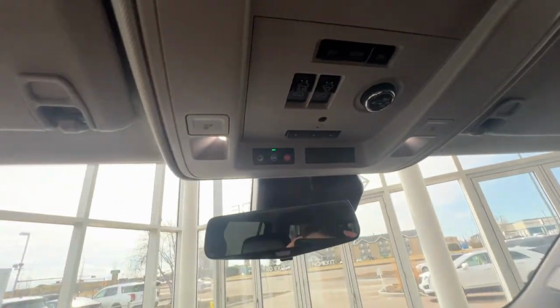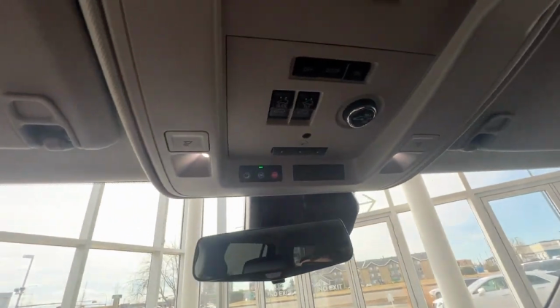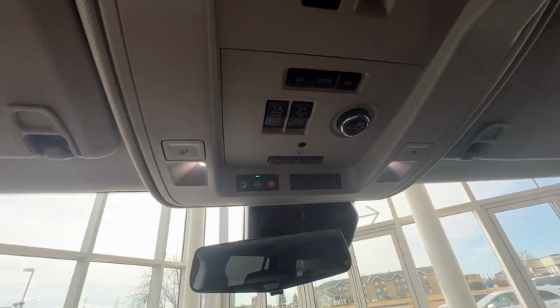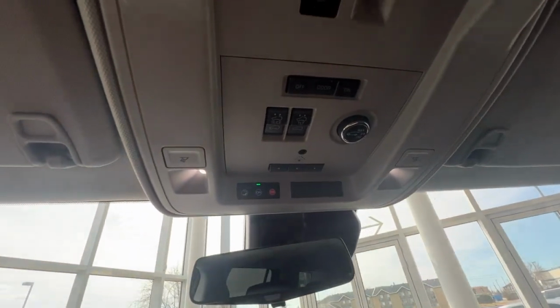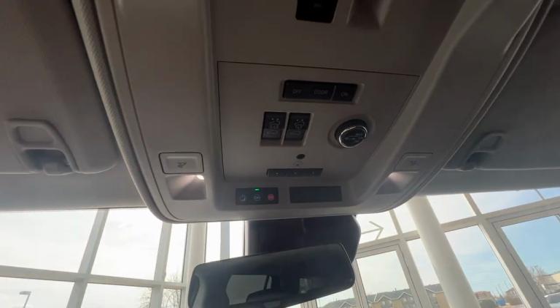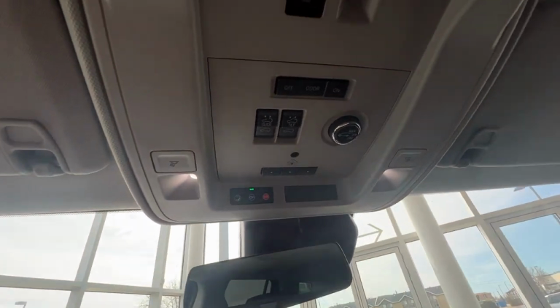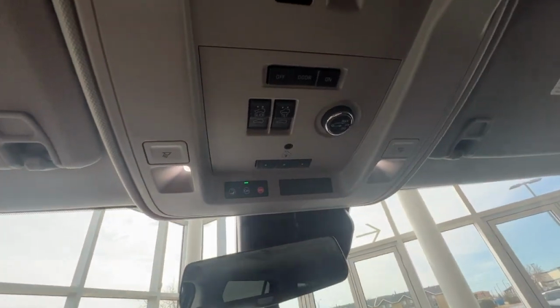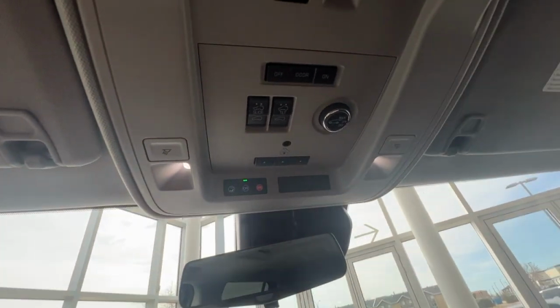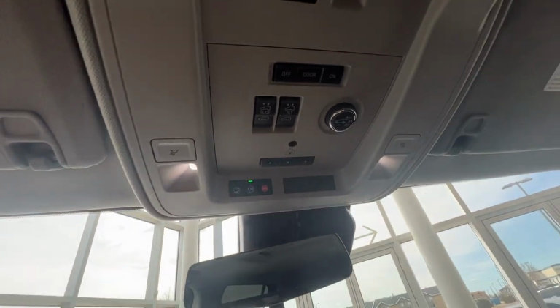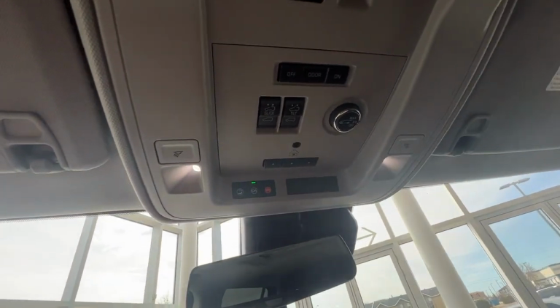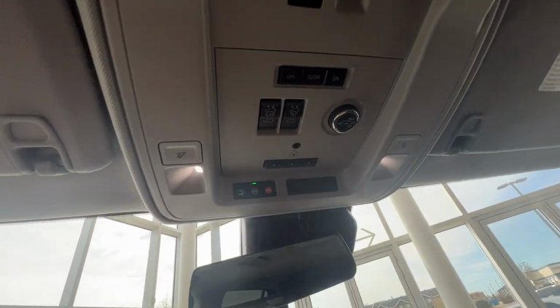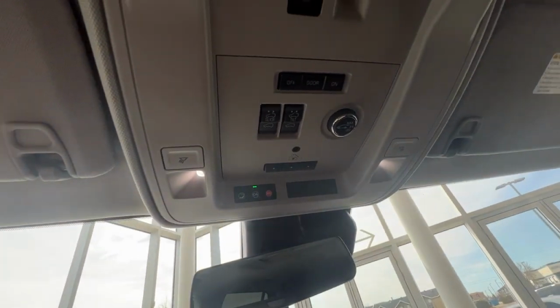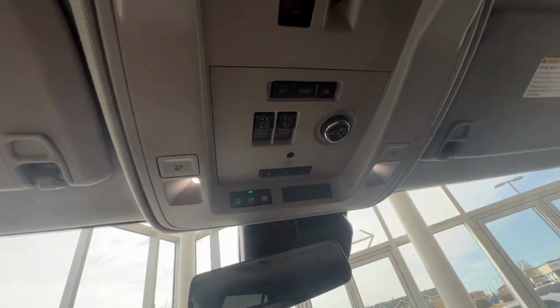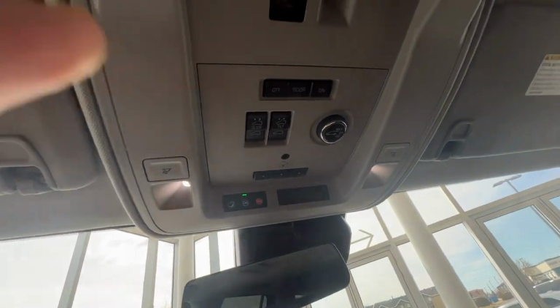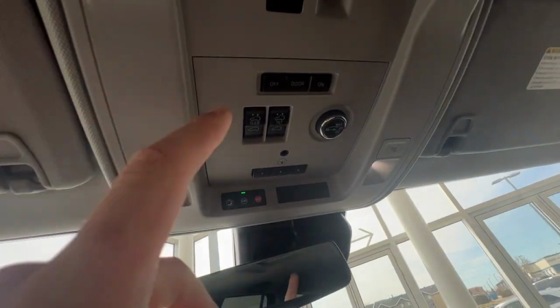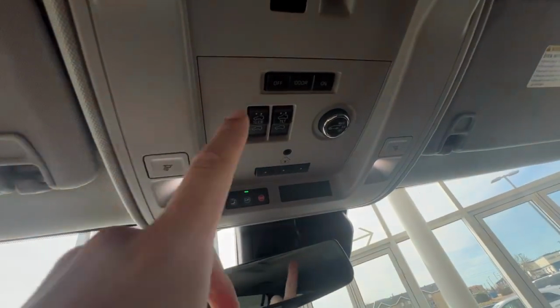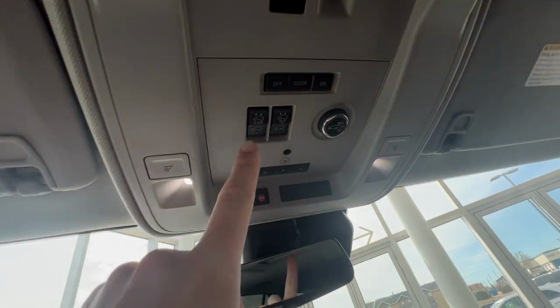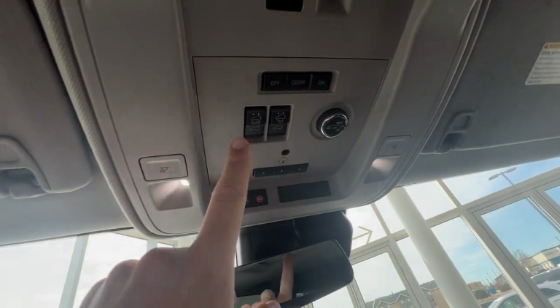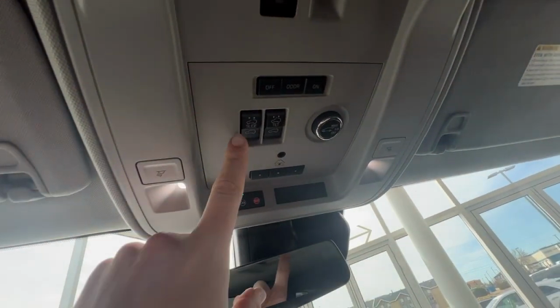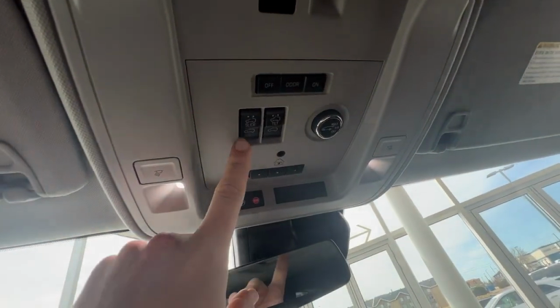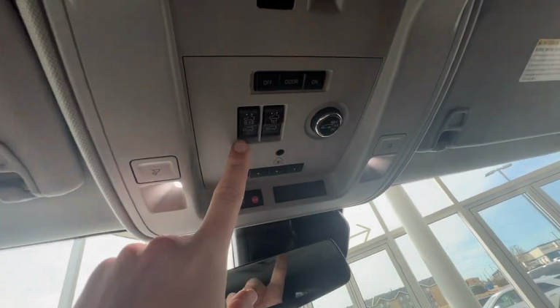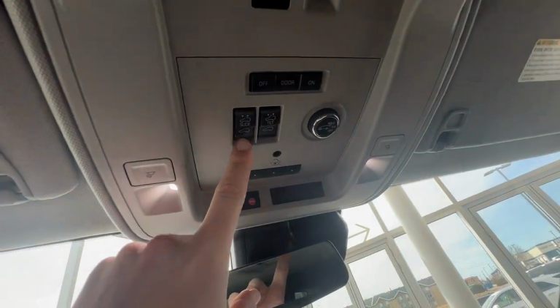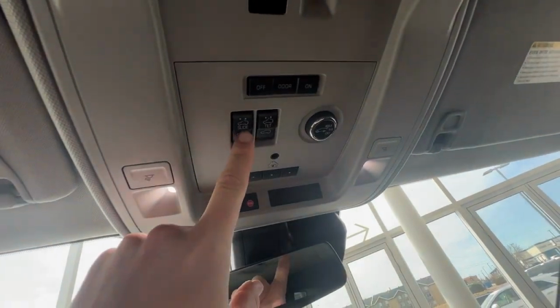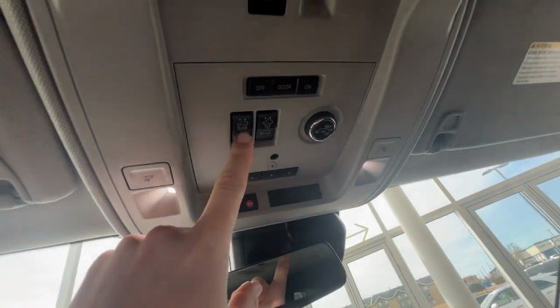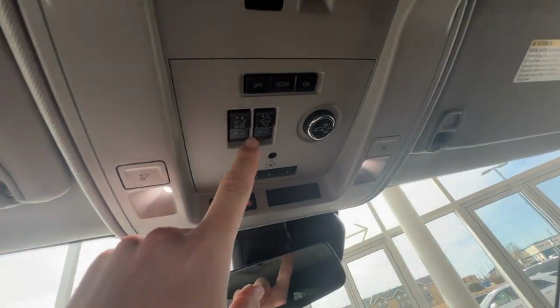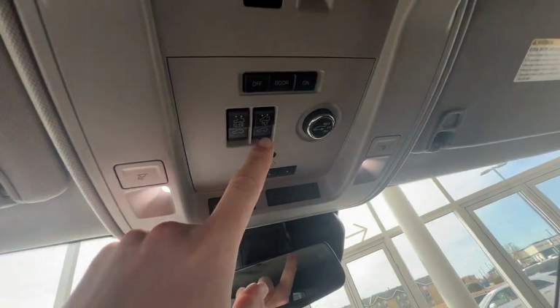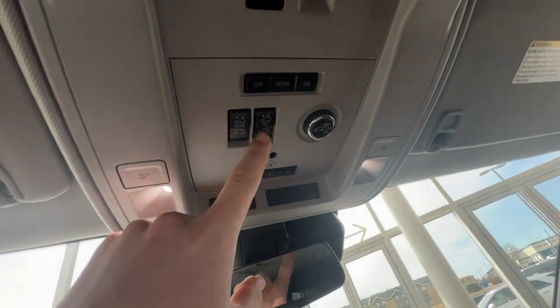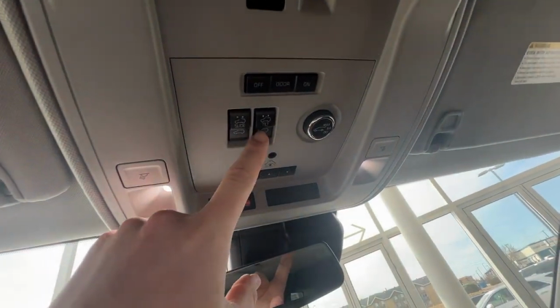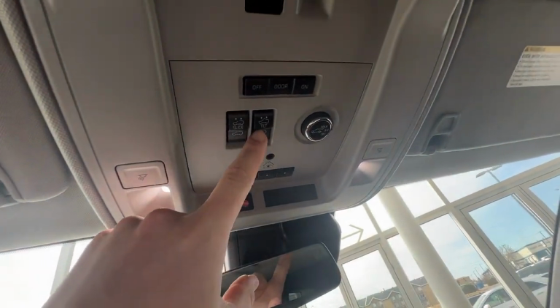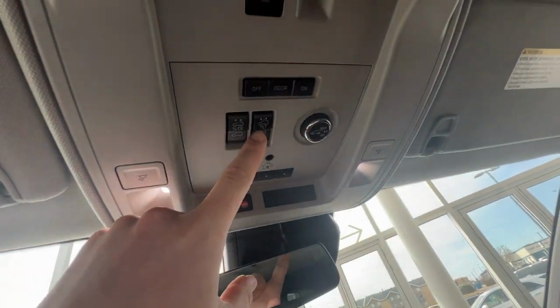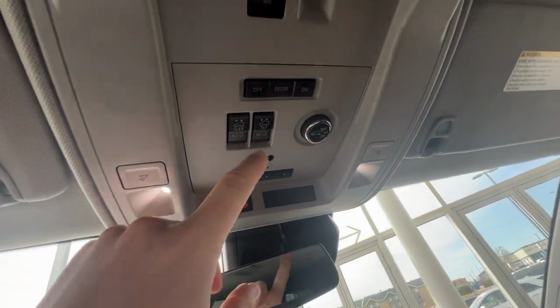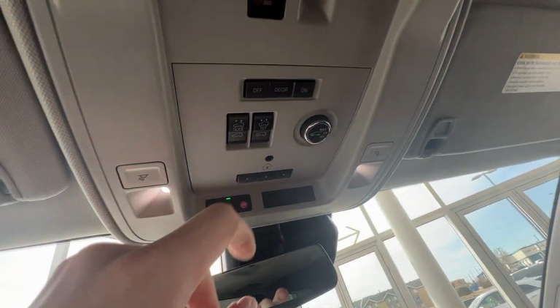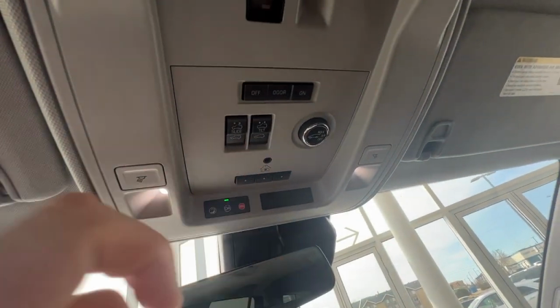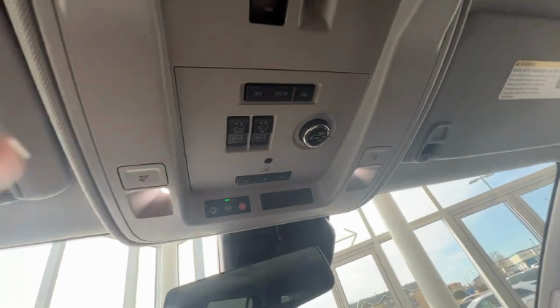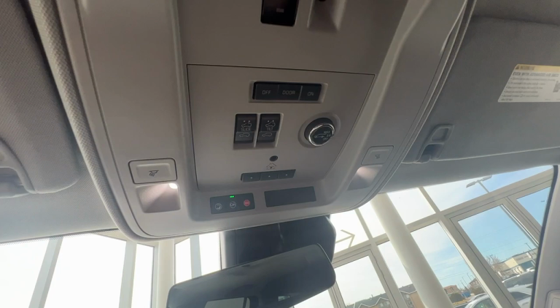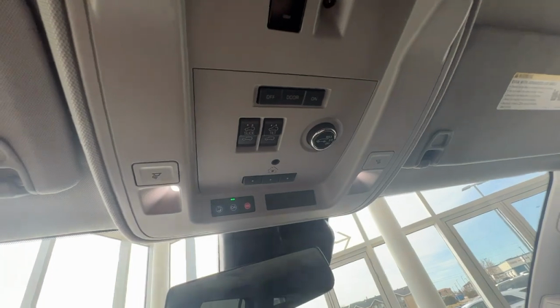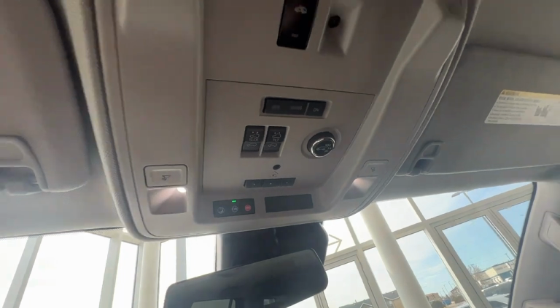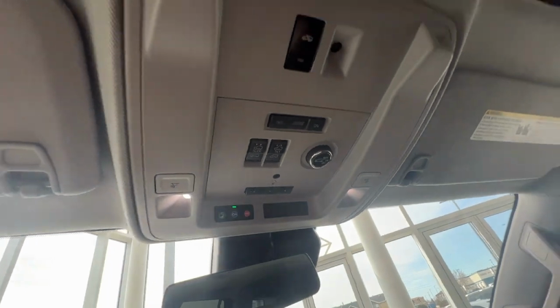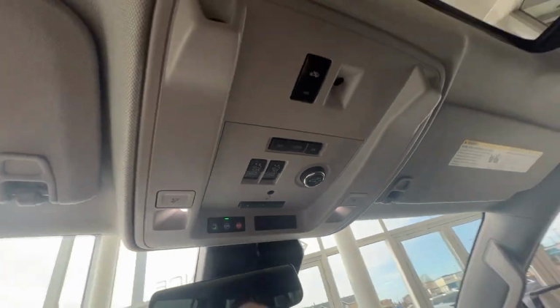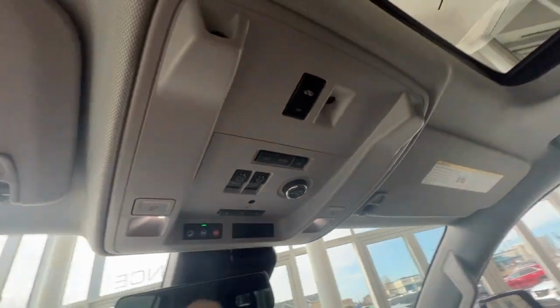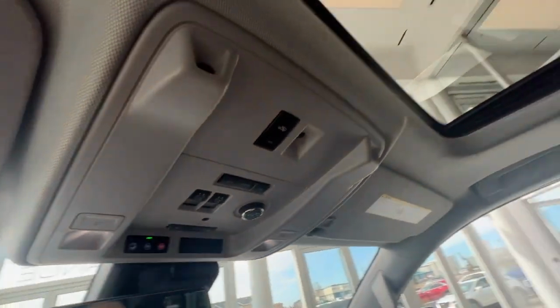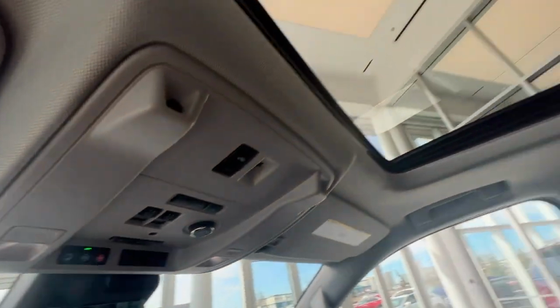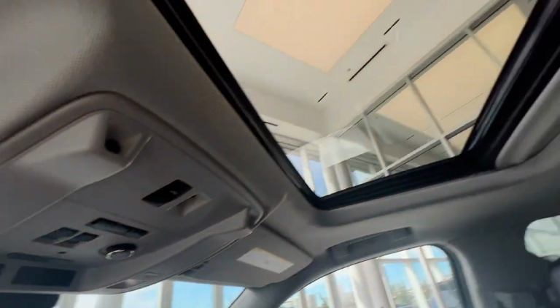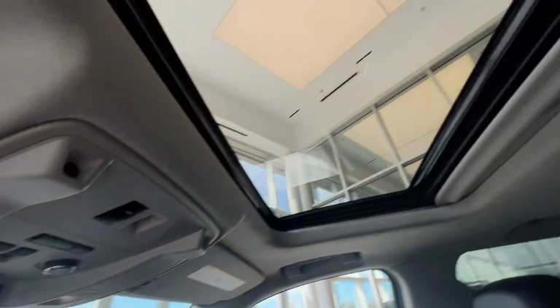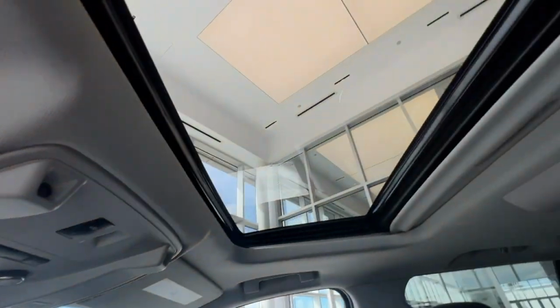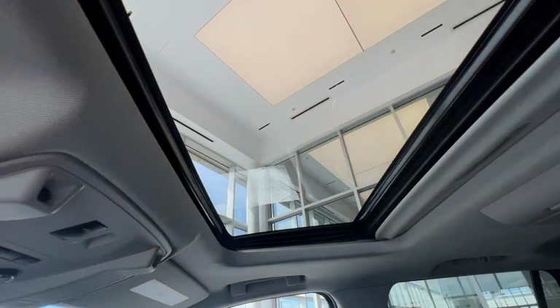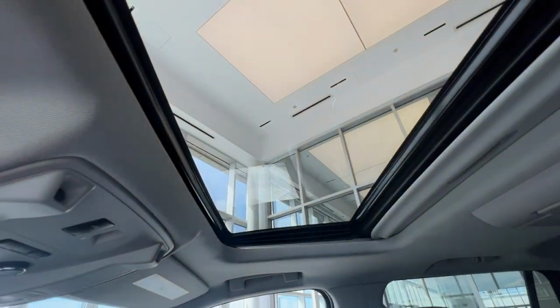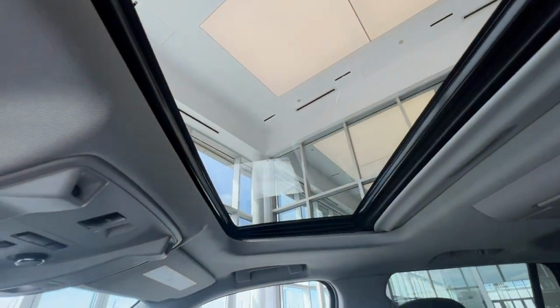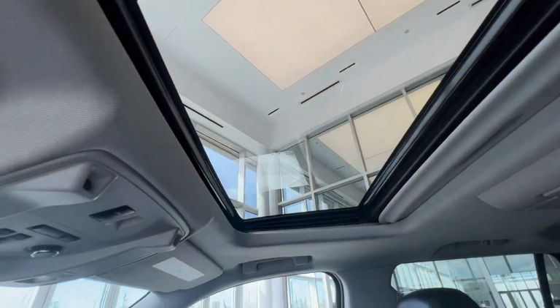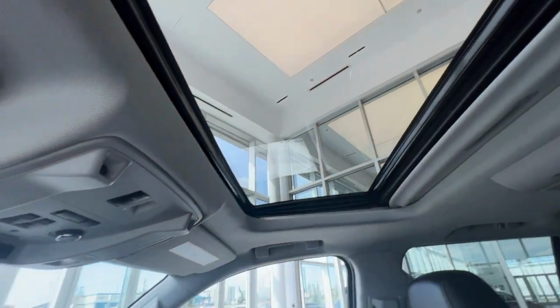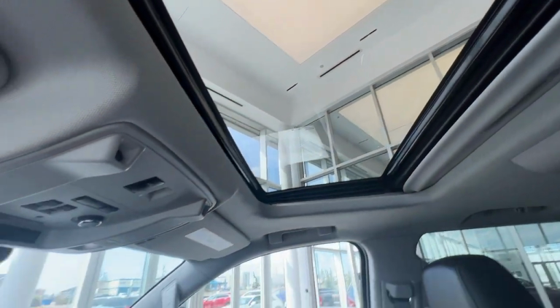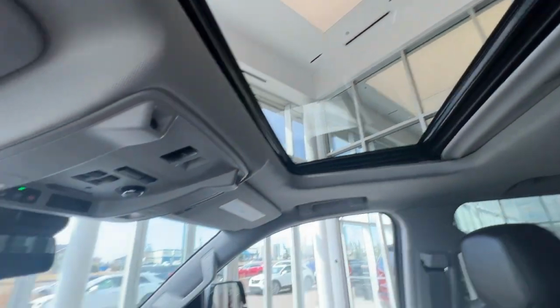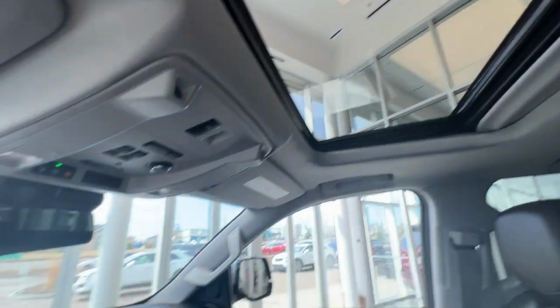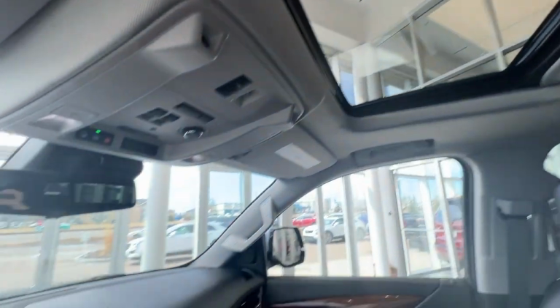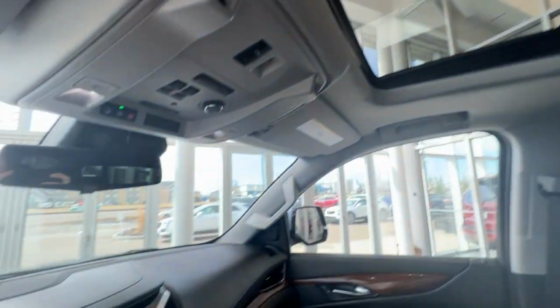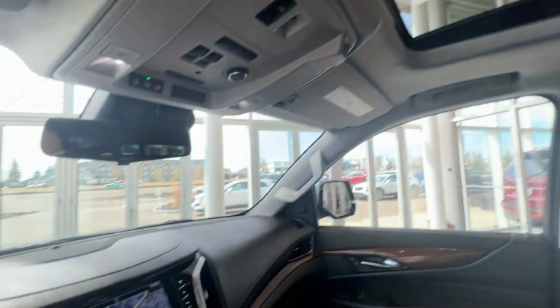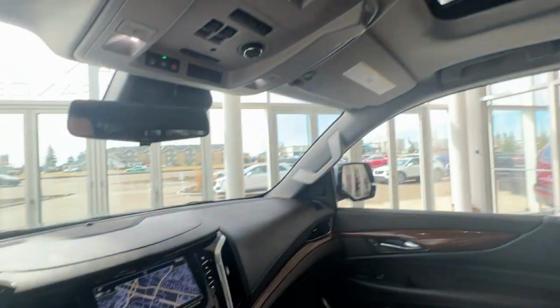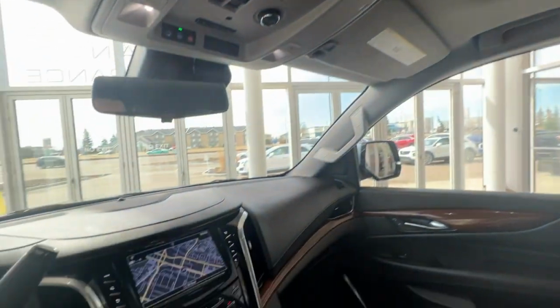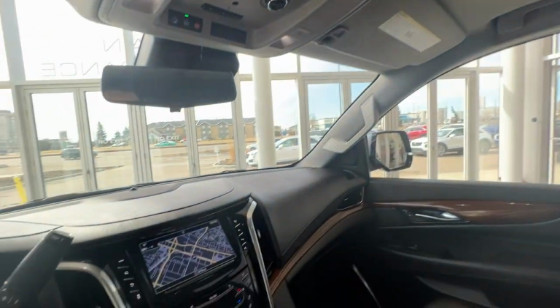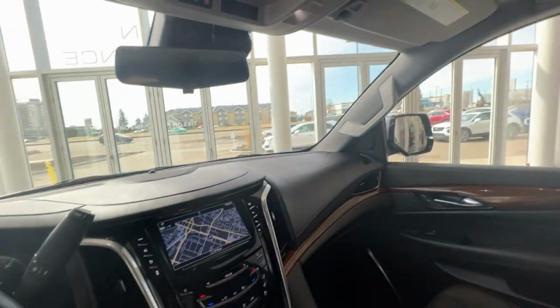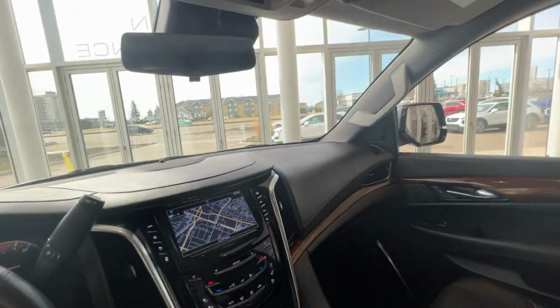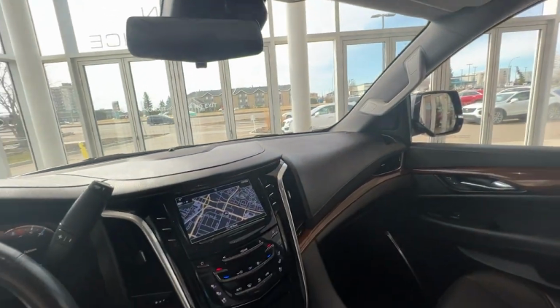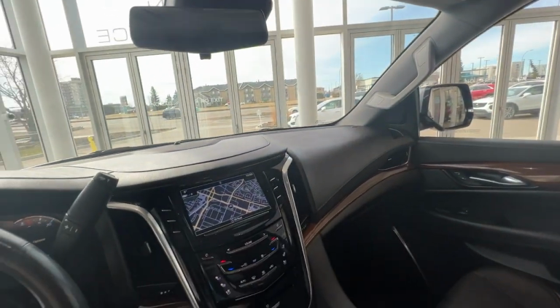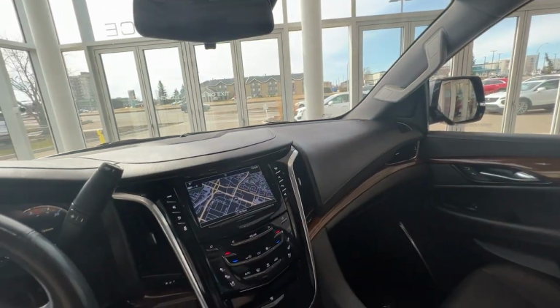Just up top here will be the controls for the sunroof — the slide and the tilt — which you can control right here. Very spacious front.